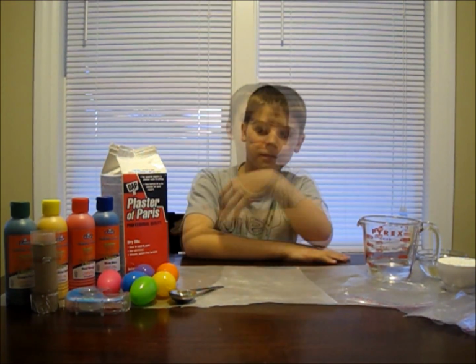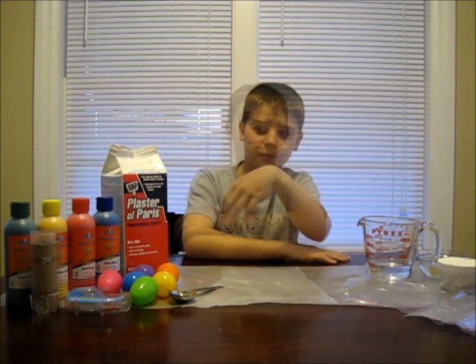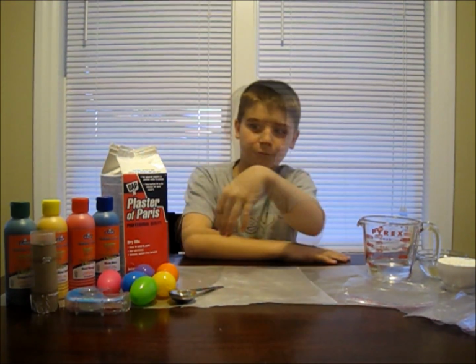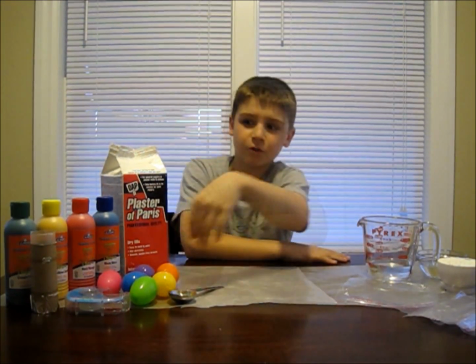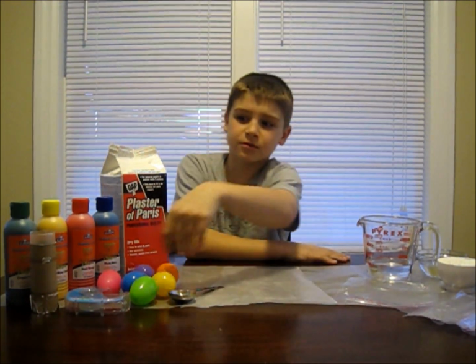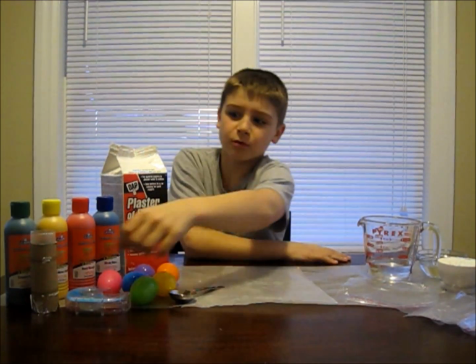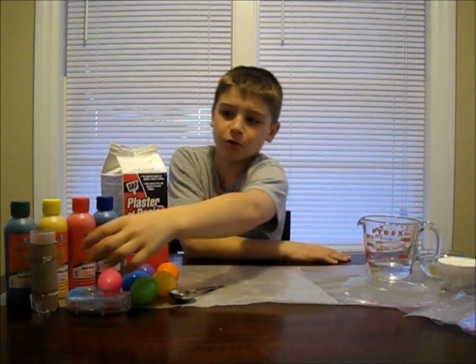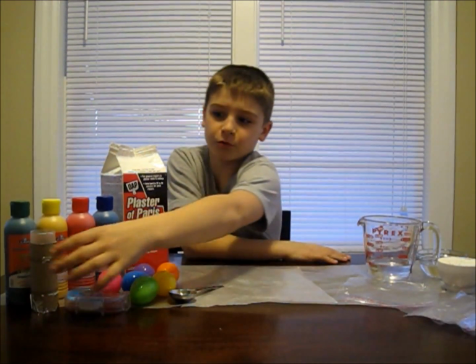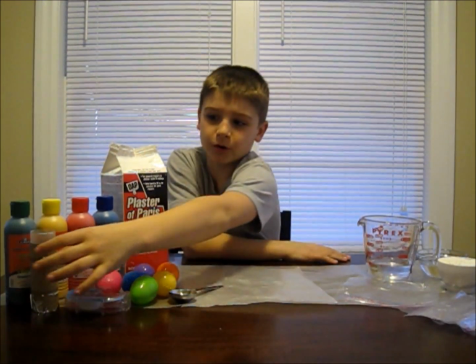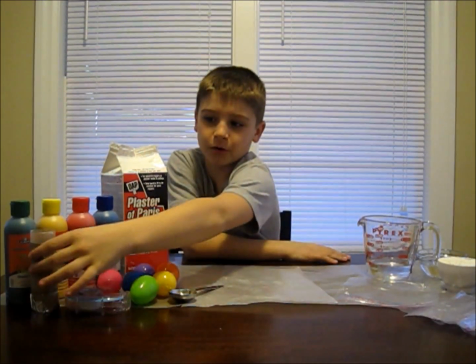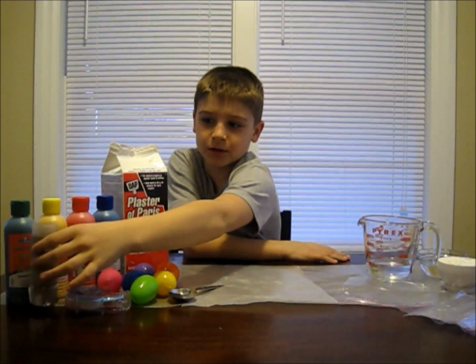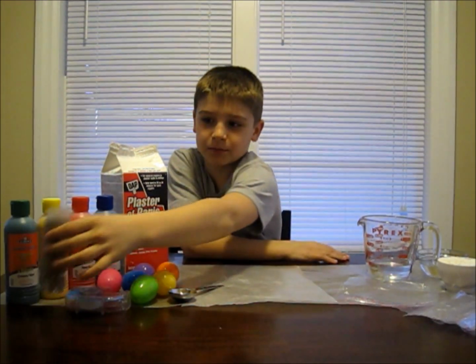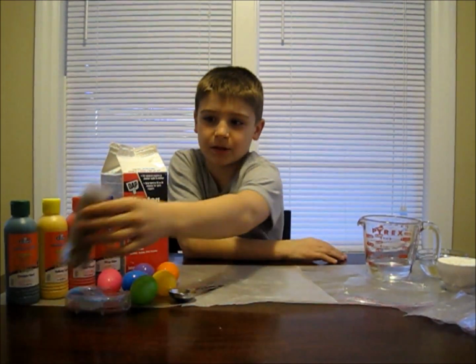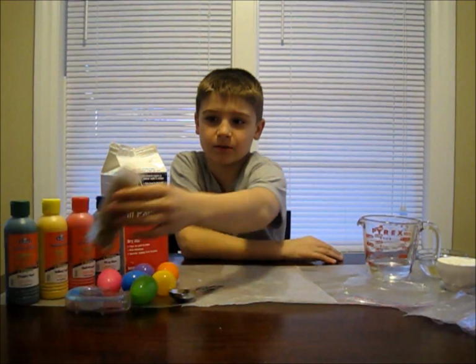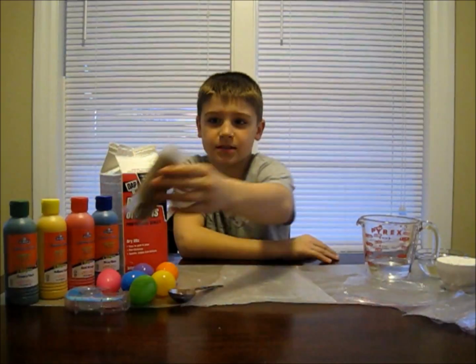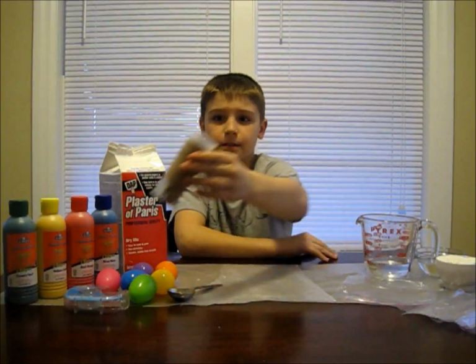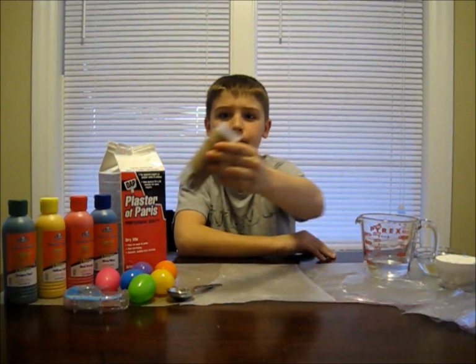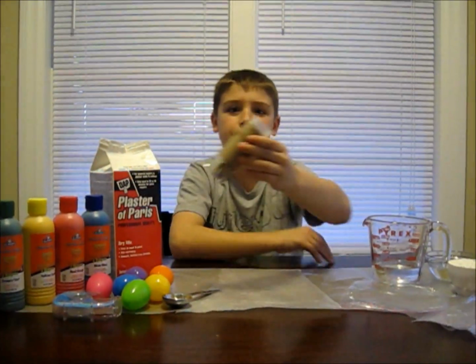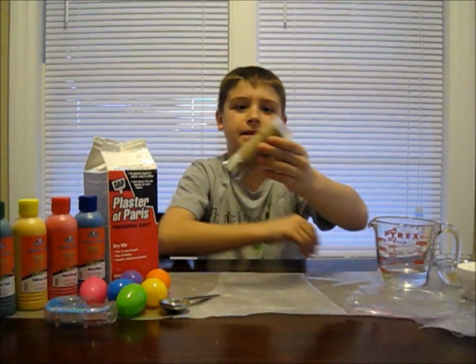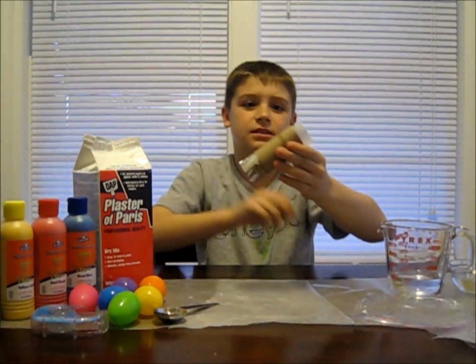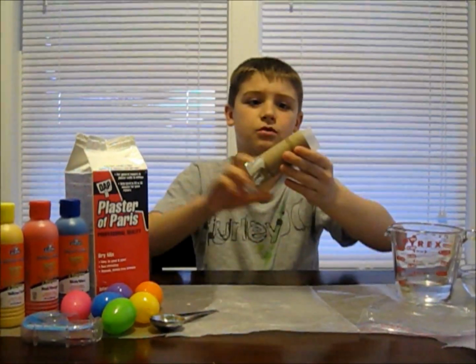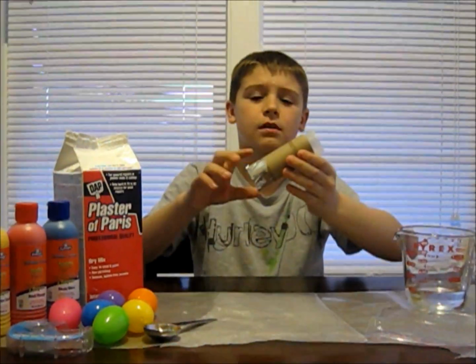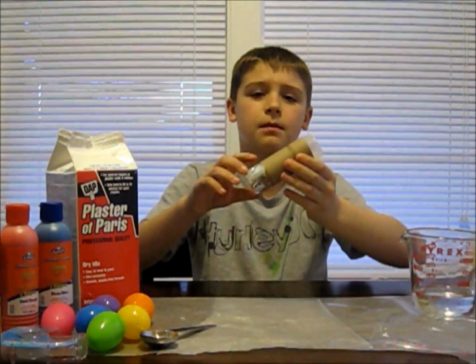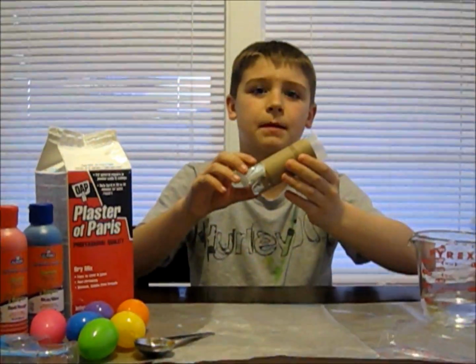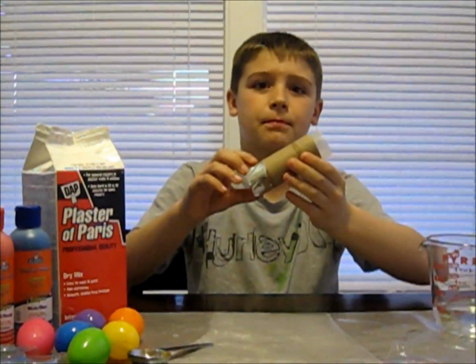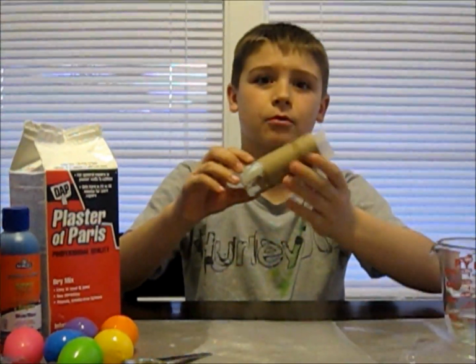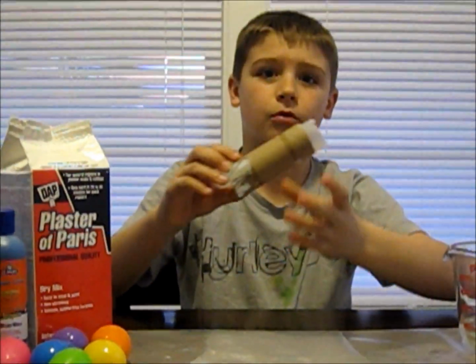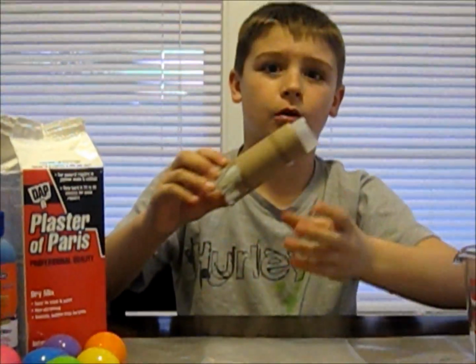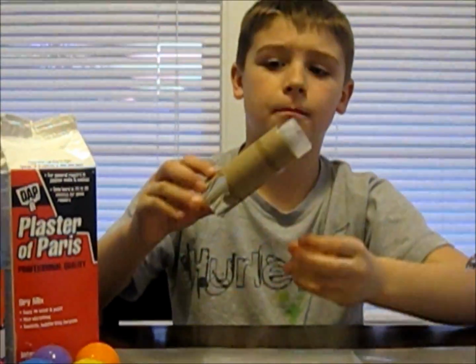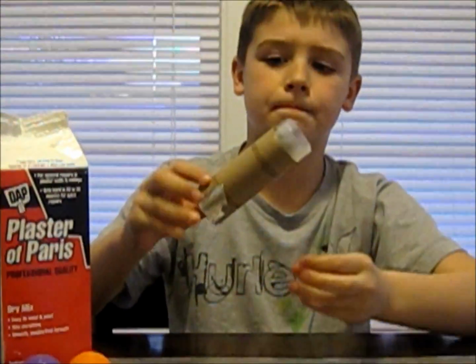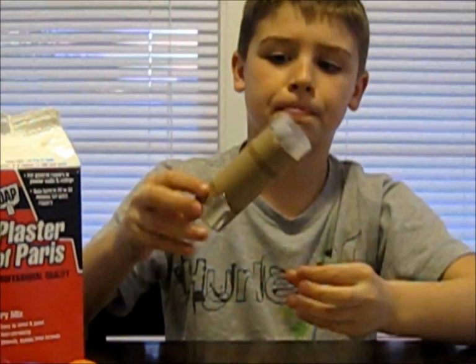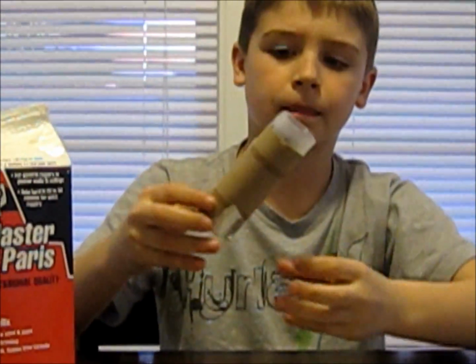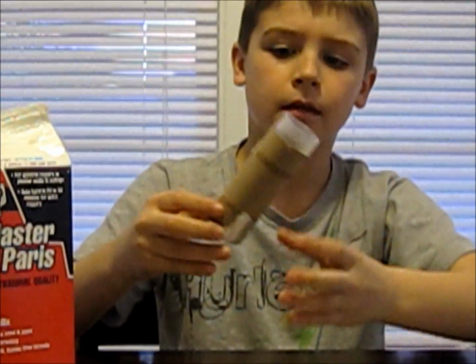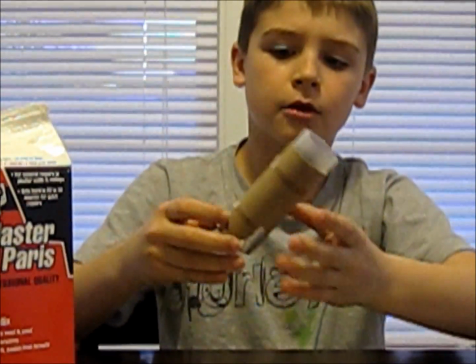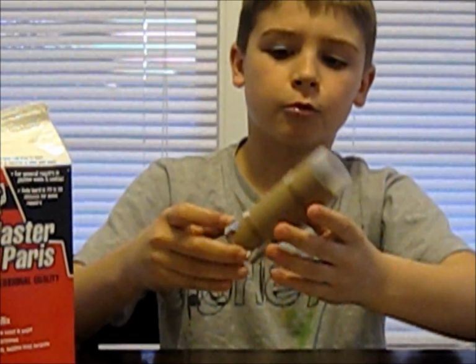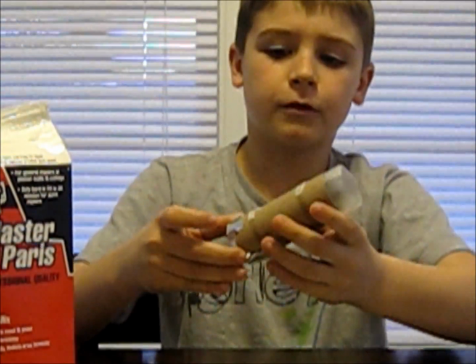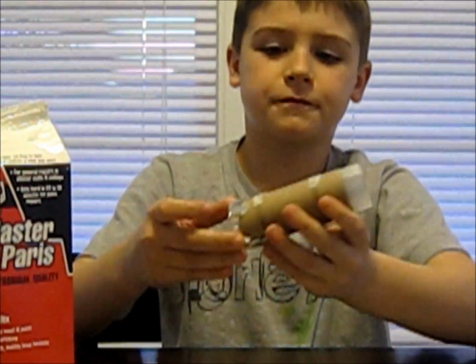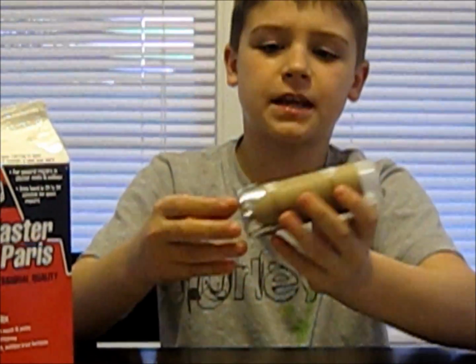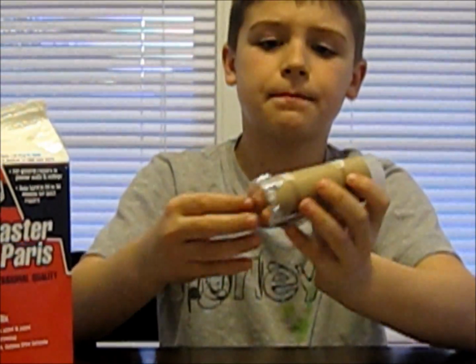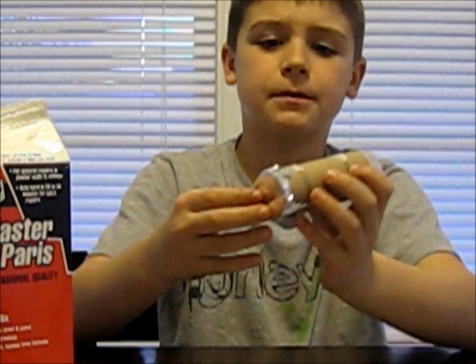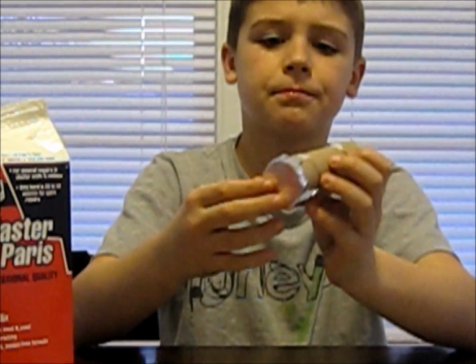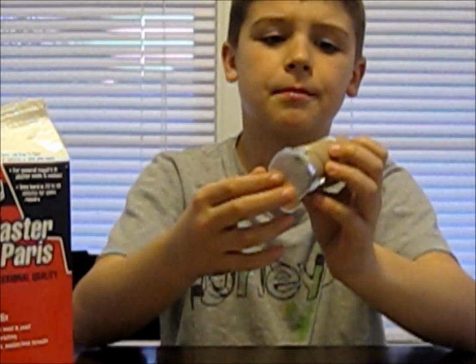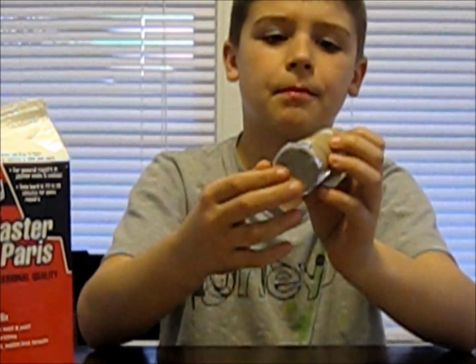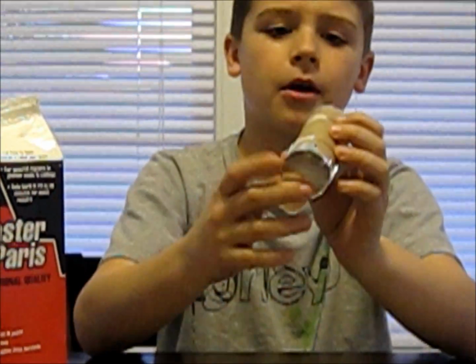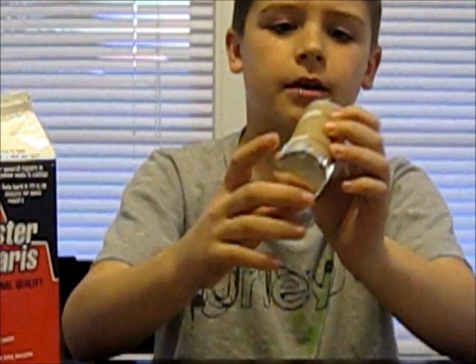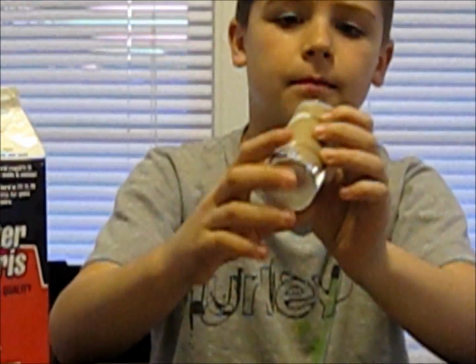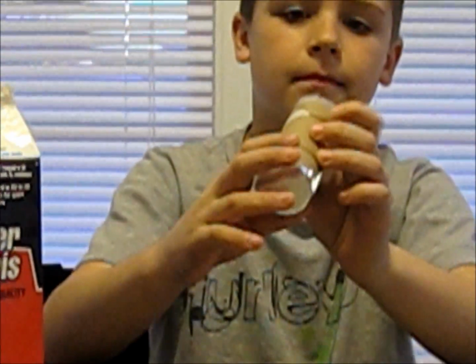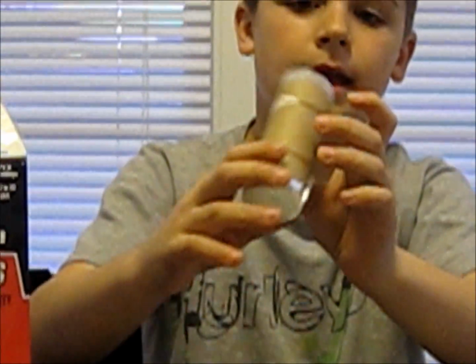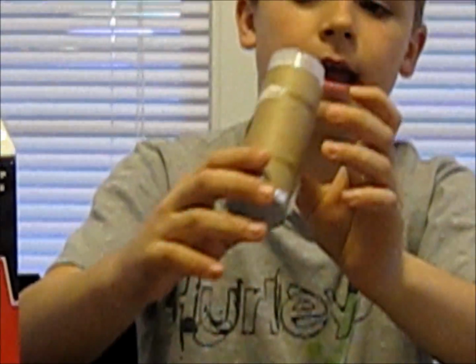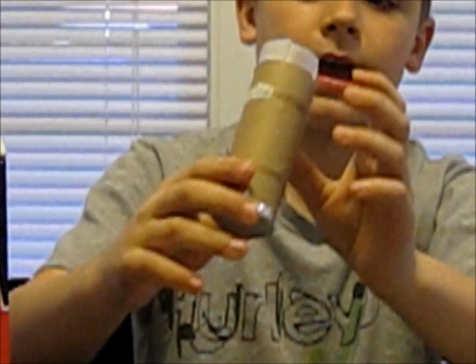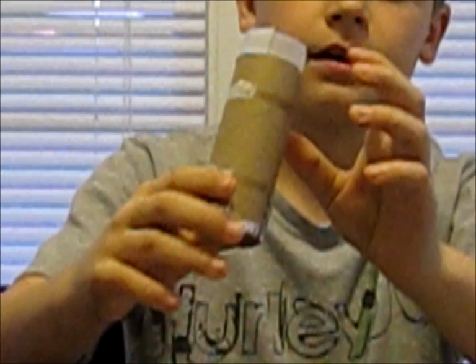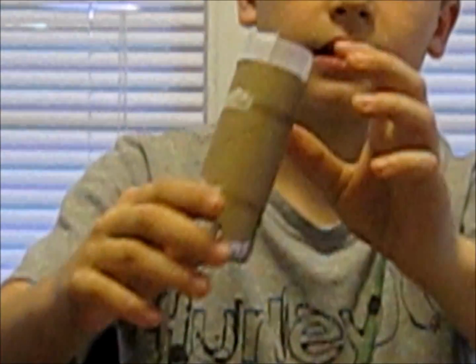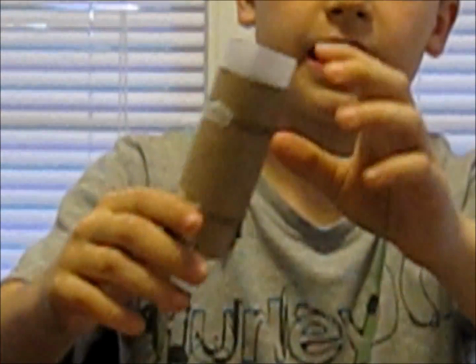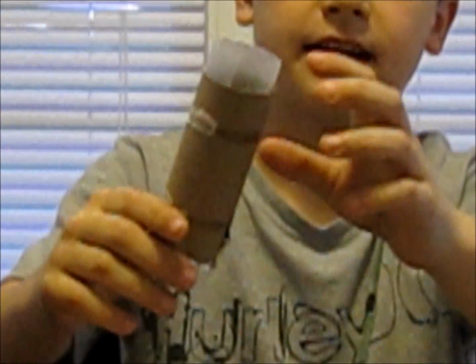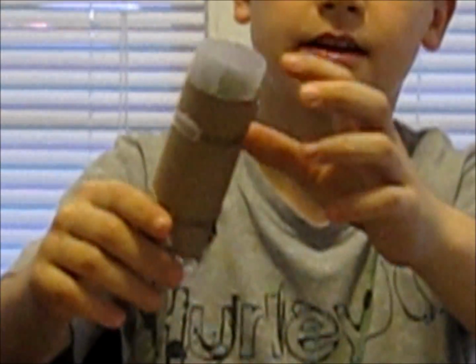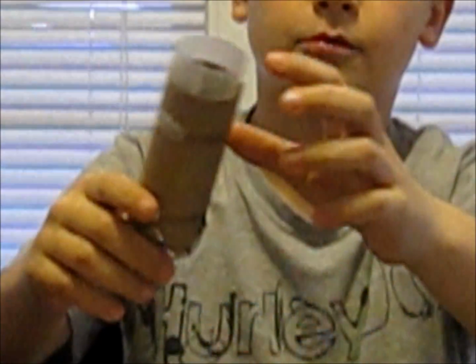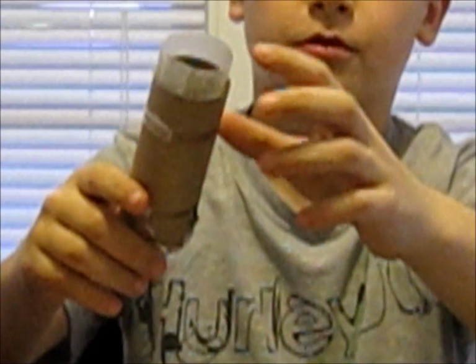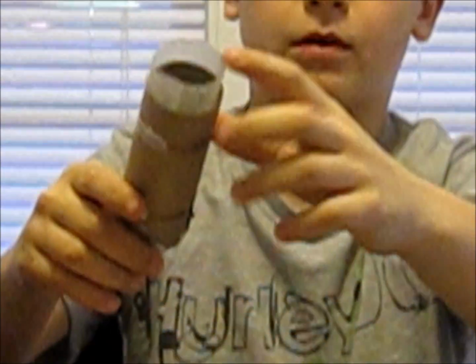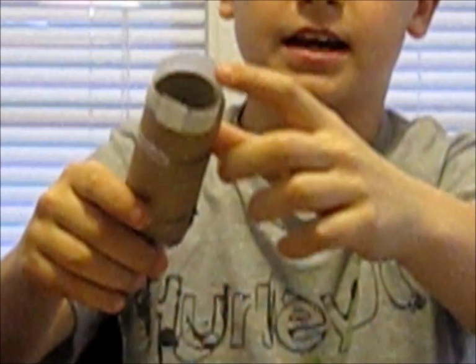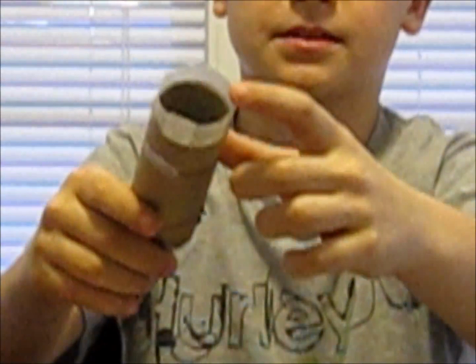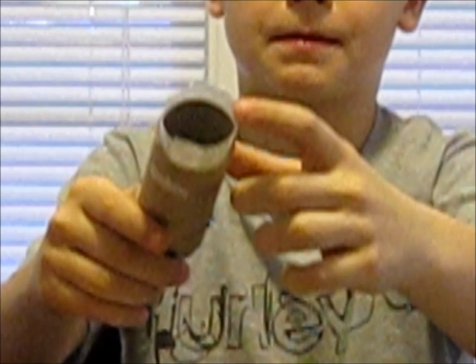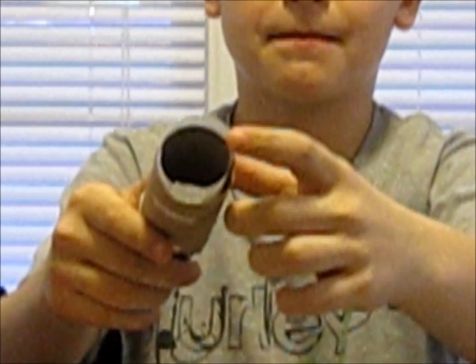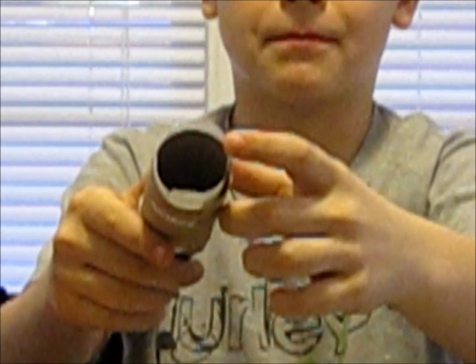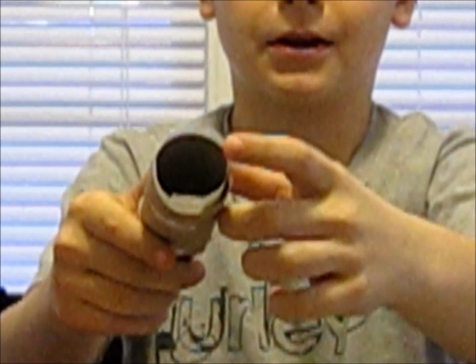The first mold we're going to be using is a toilet paper roll. We've taped up the bottom and lined it with waxed paper.